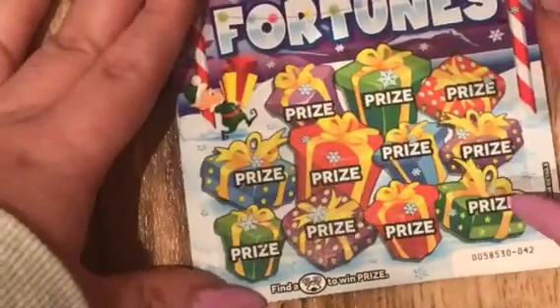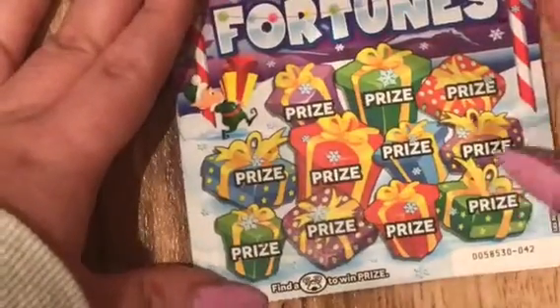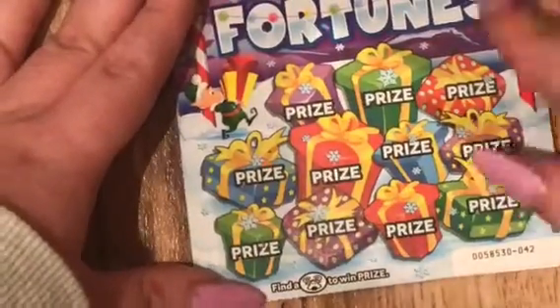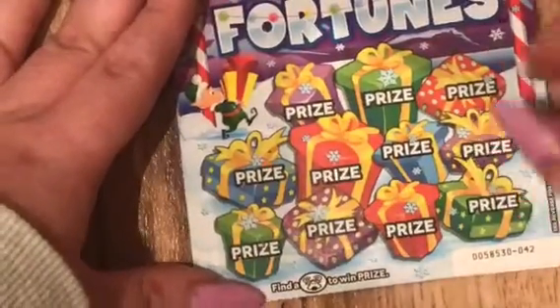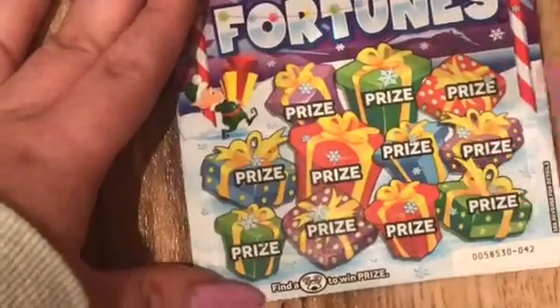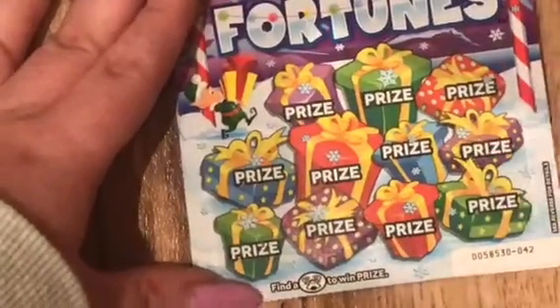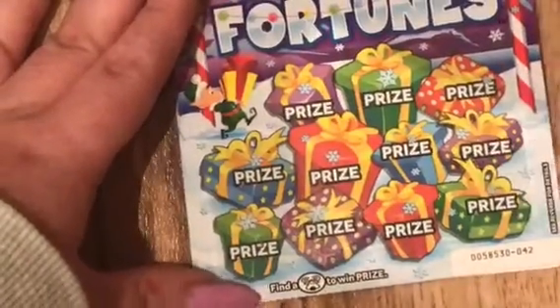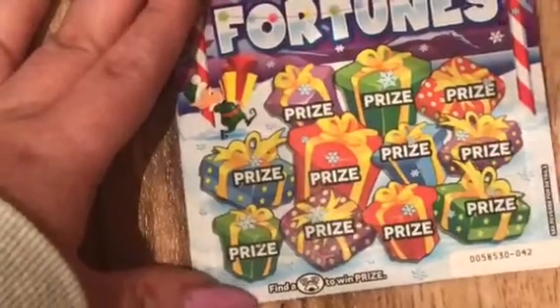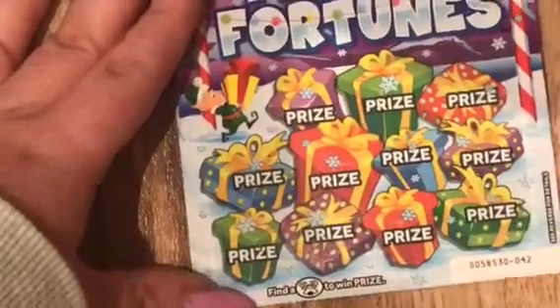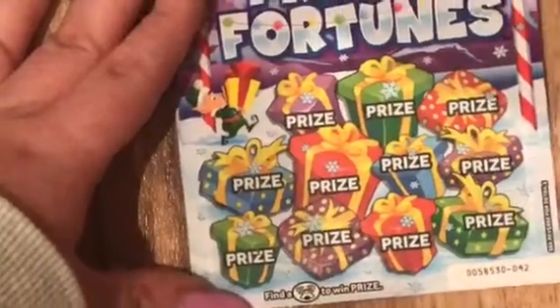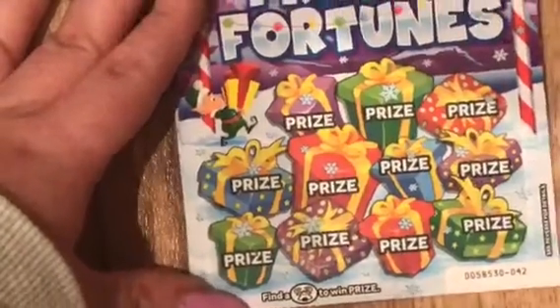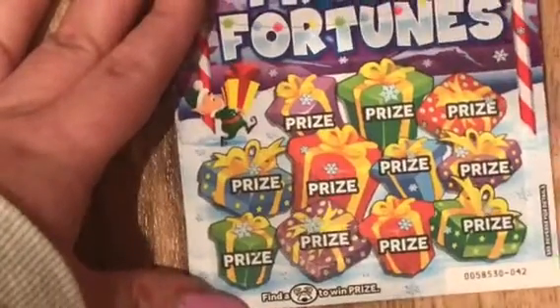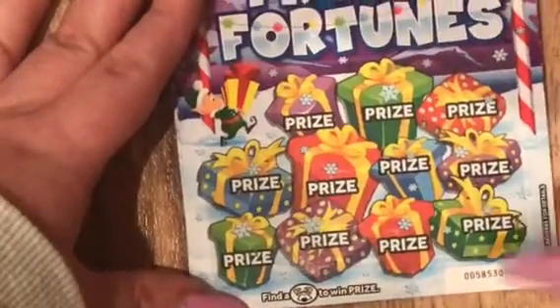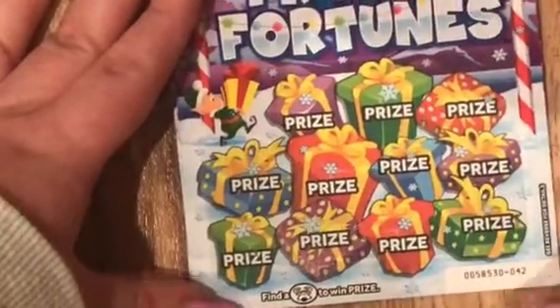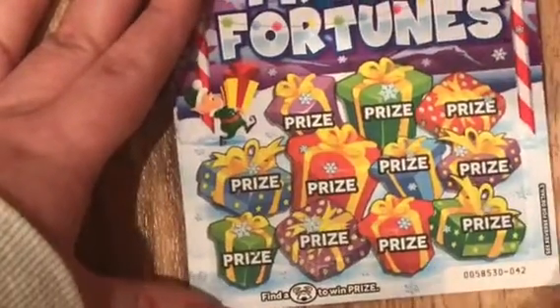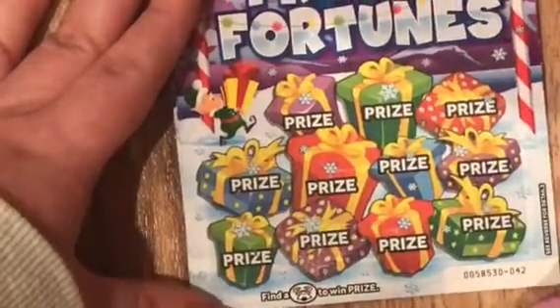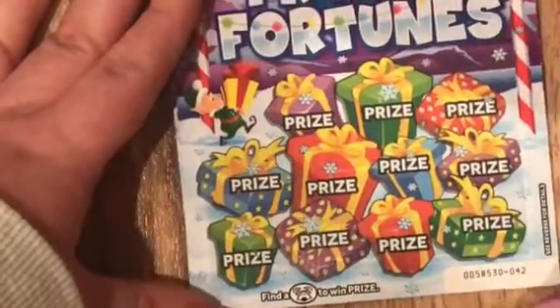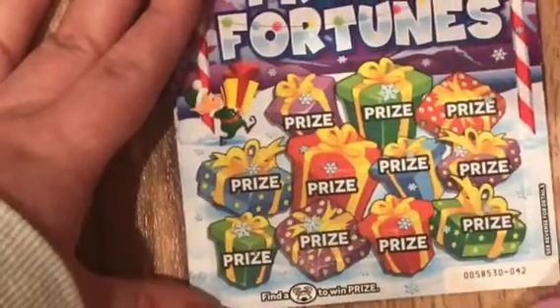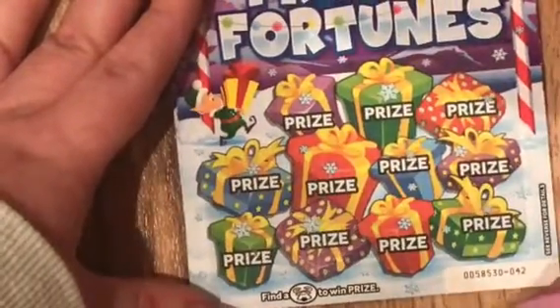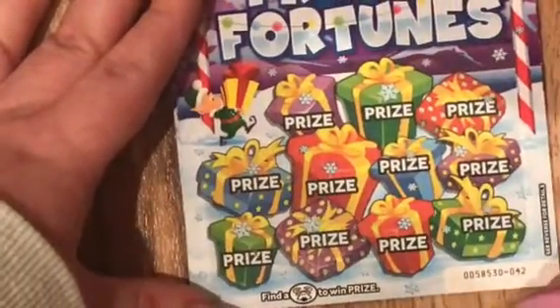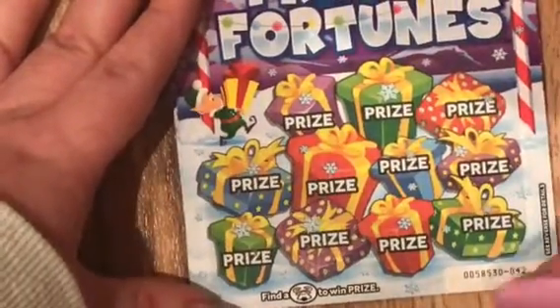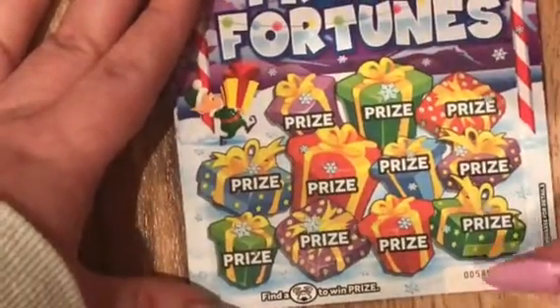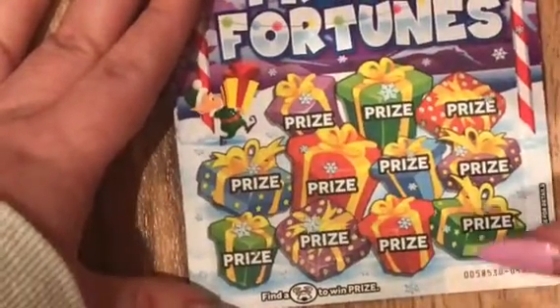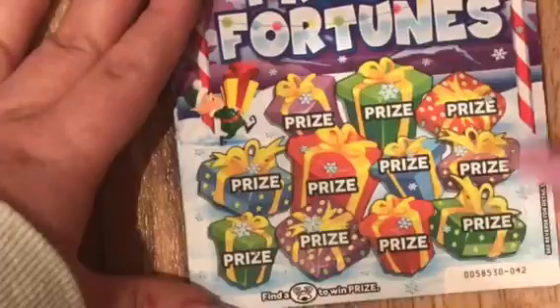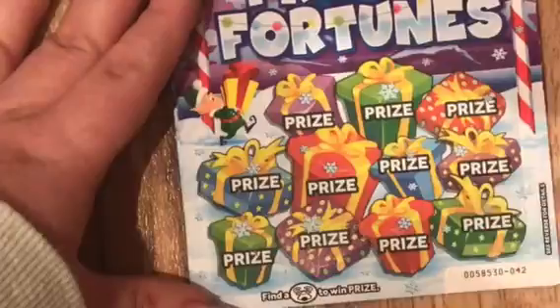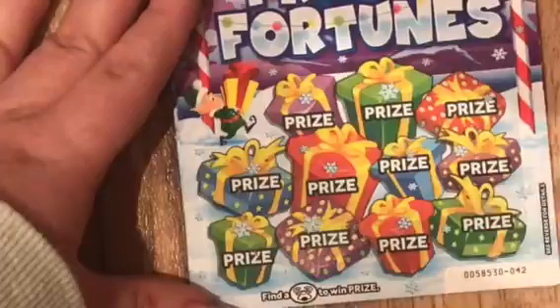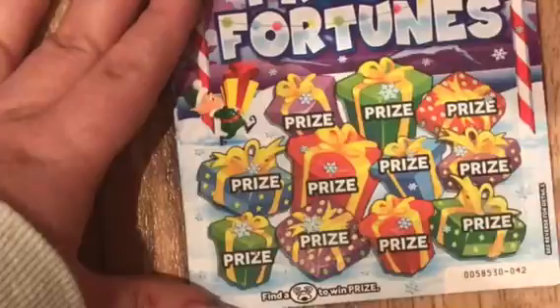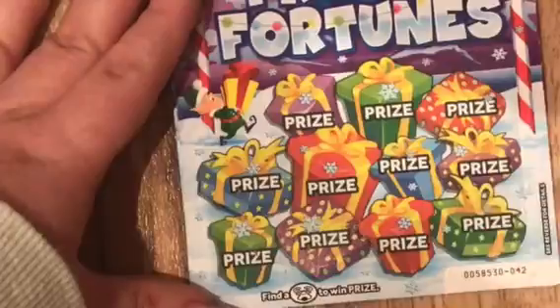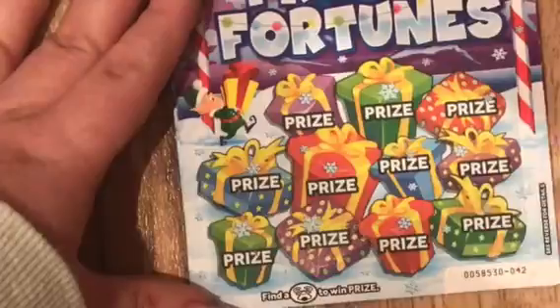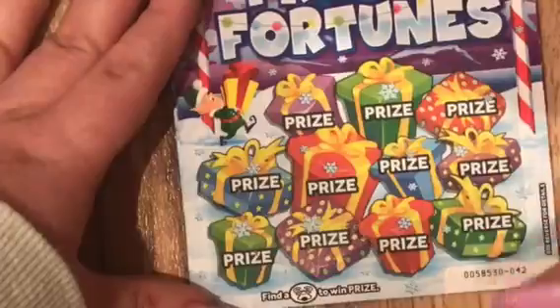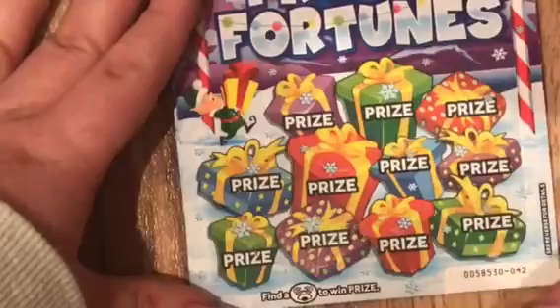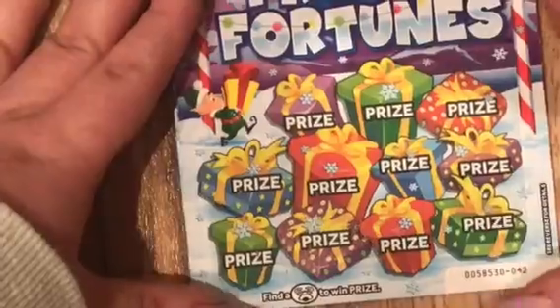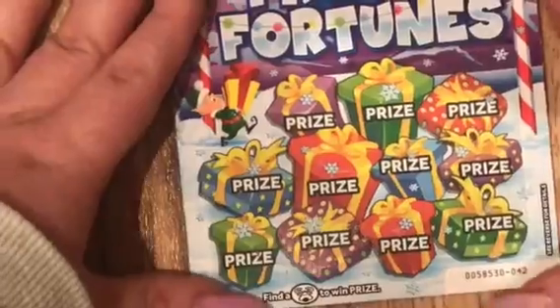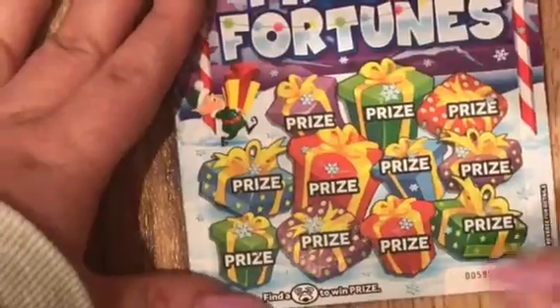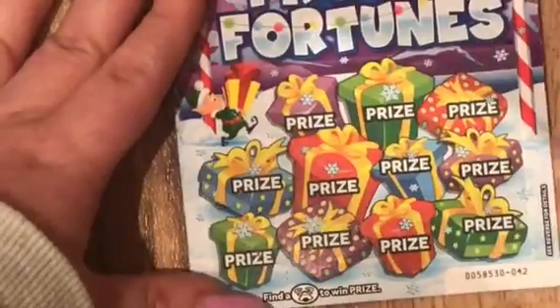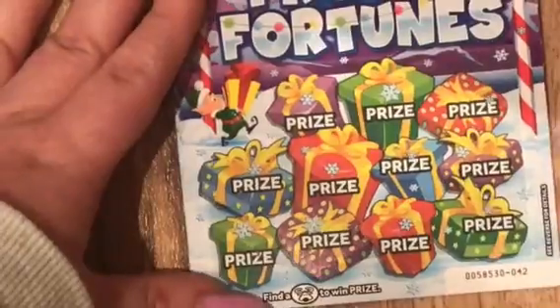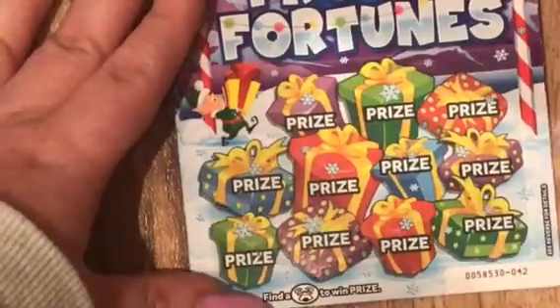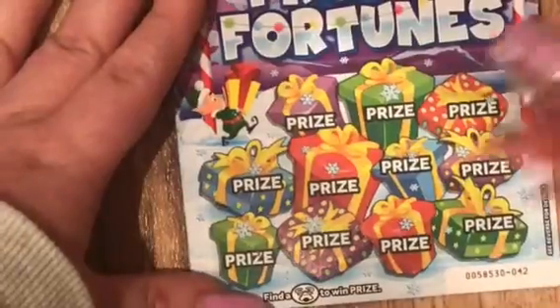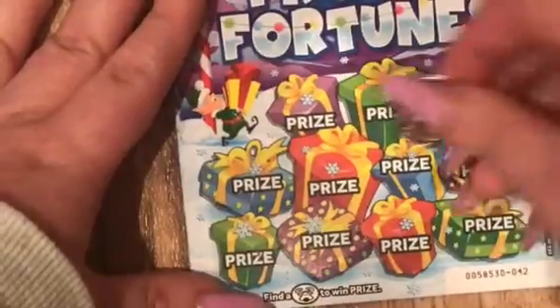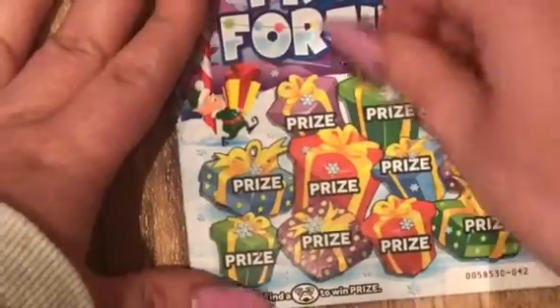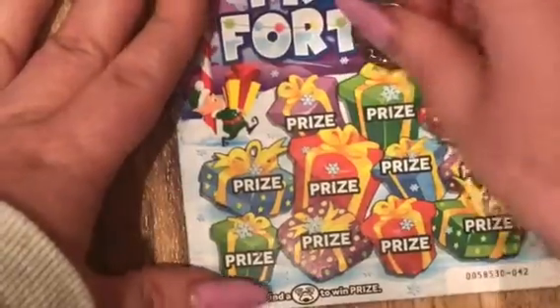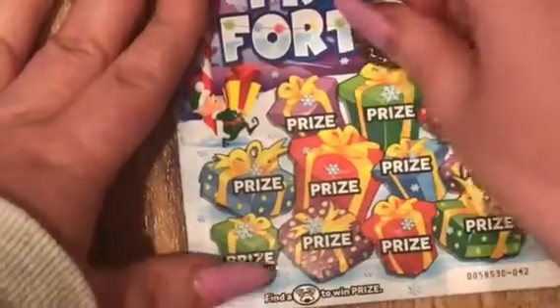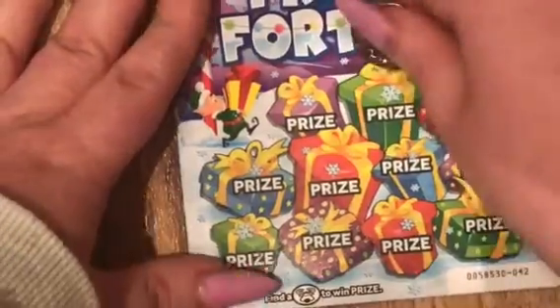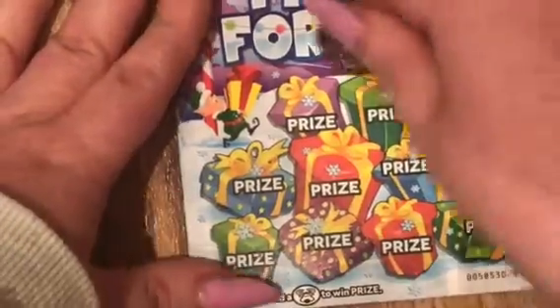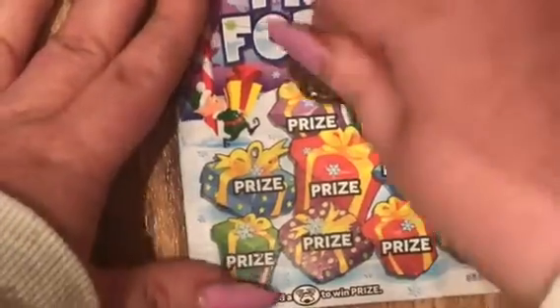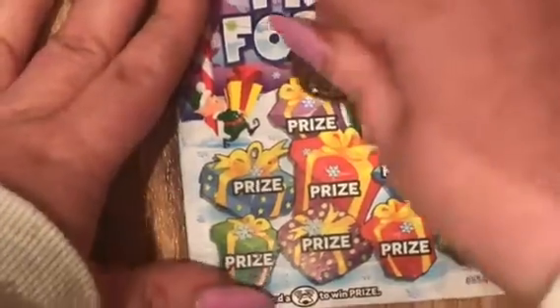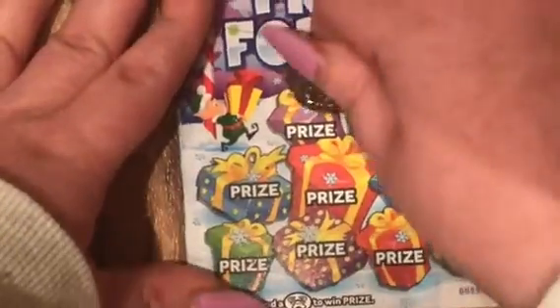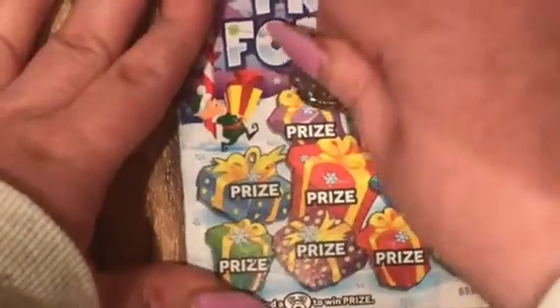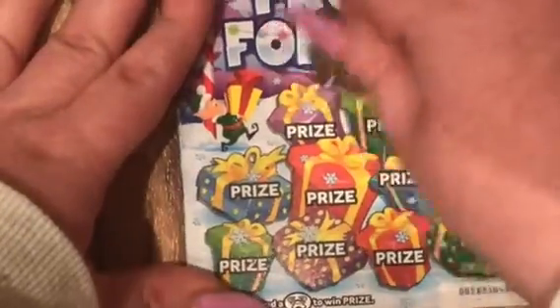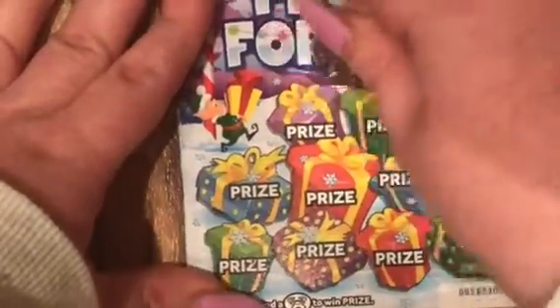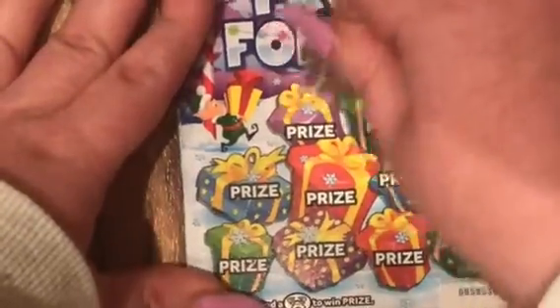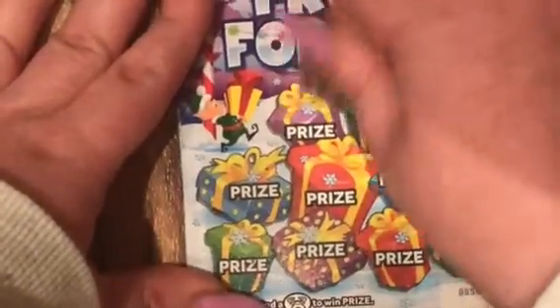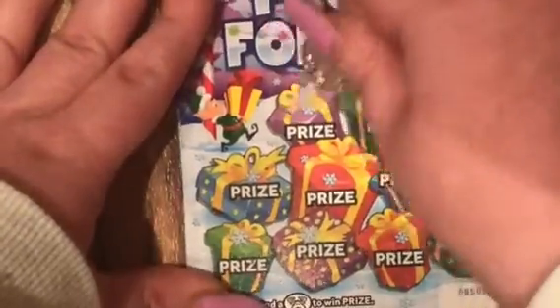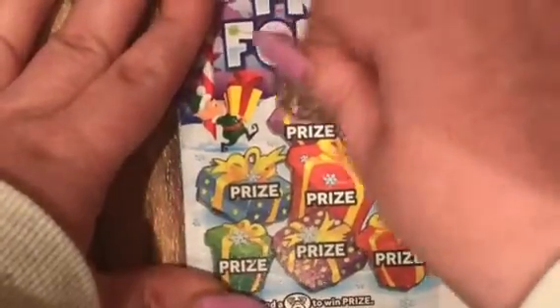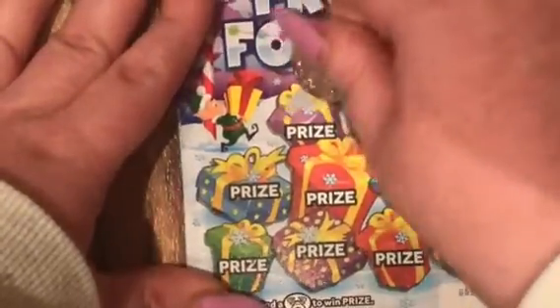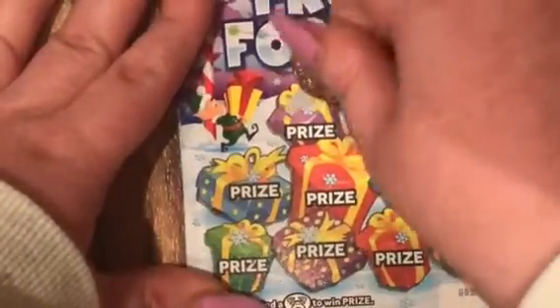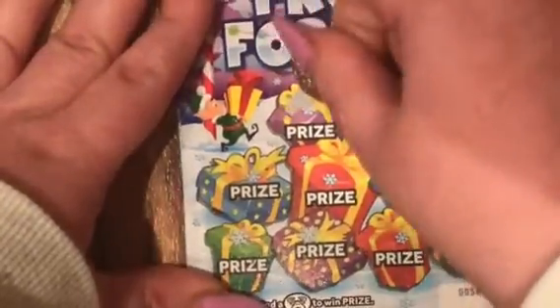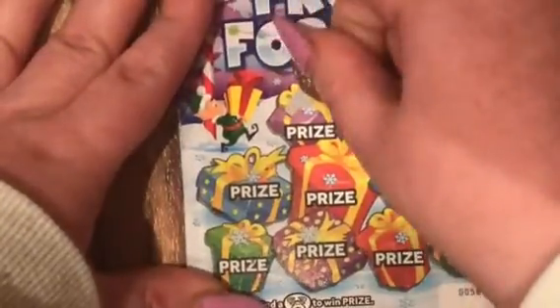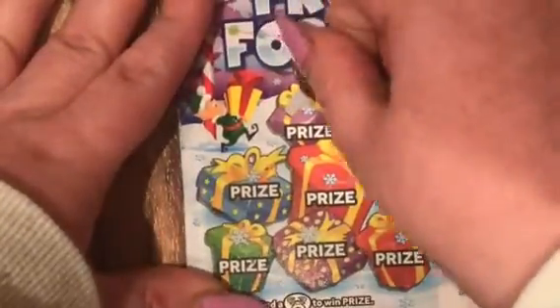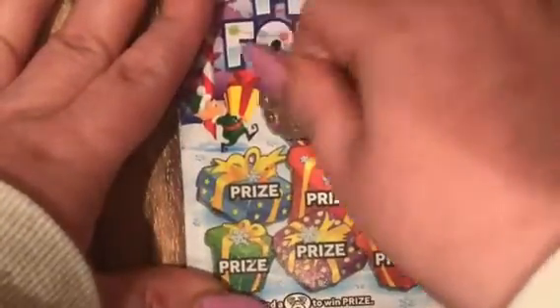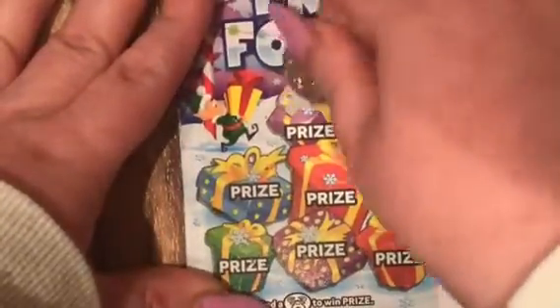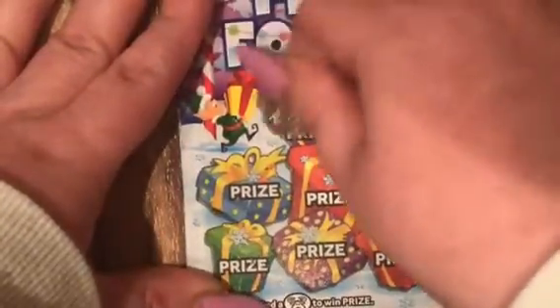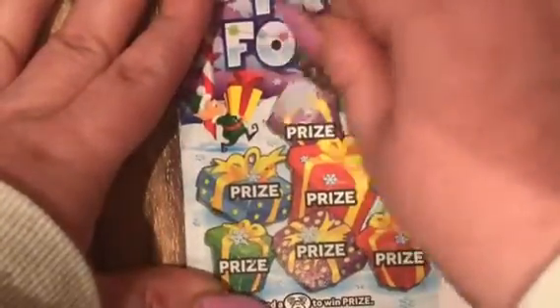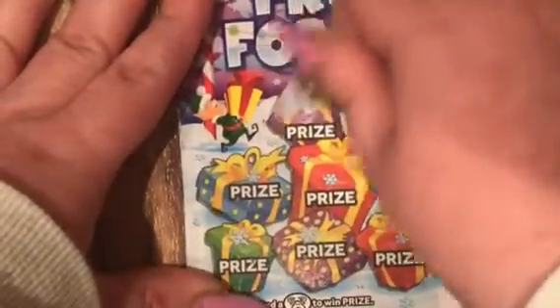I think it is actually maybe meant to be Rudolph, but it doesn't have a red nose, so I don't know. Maybe it's just a reindeer.